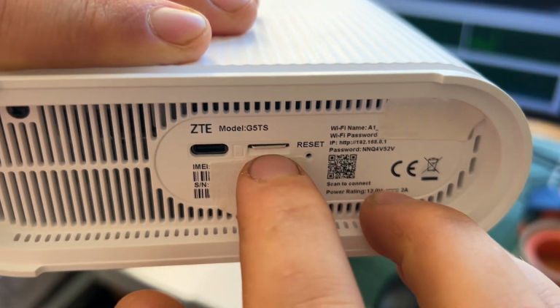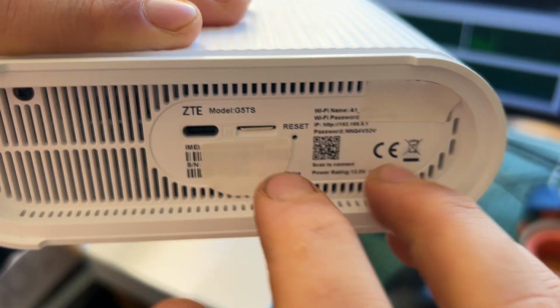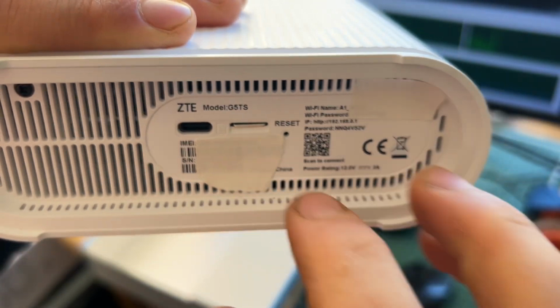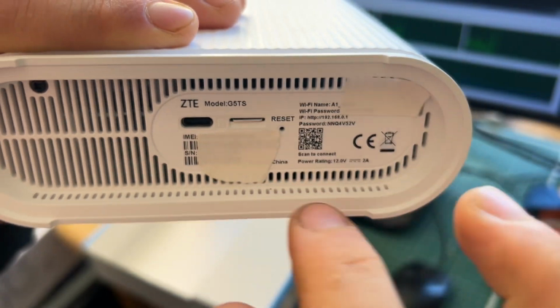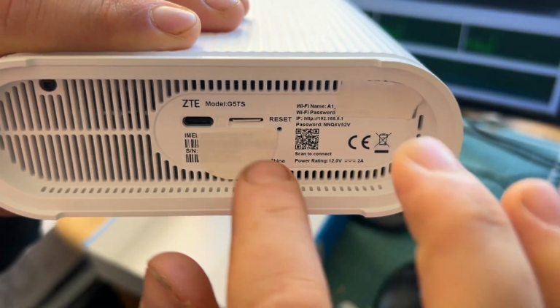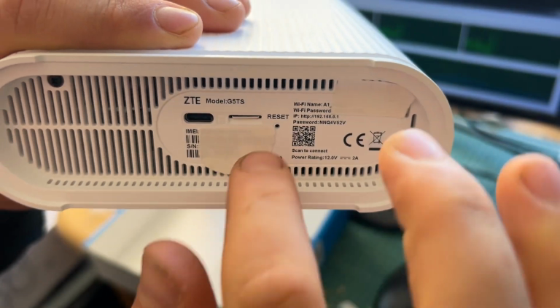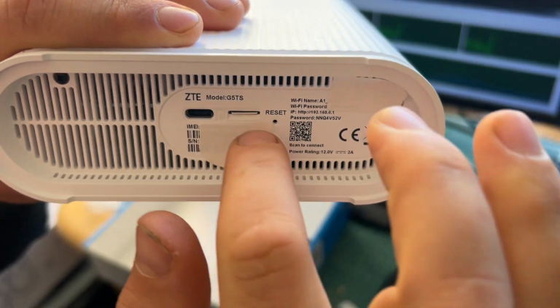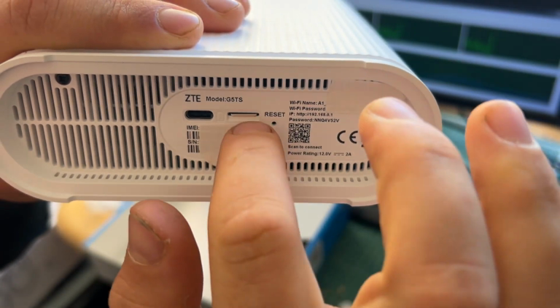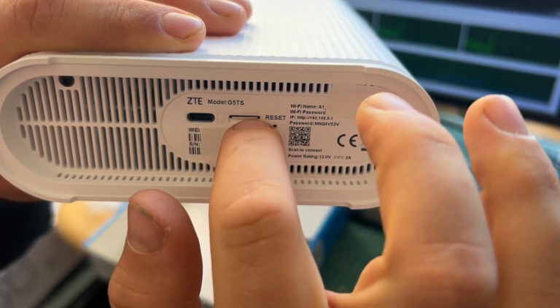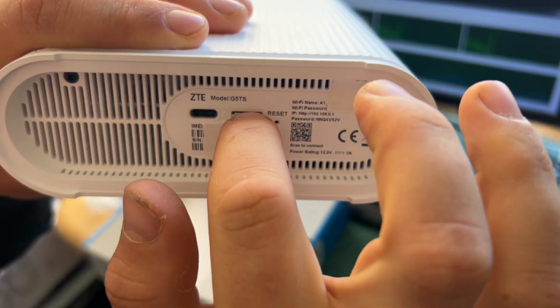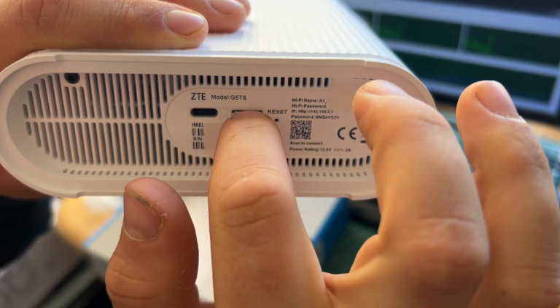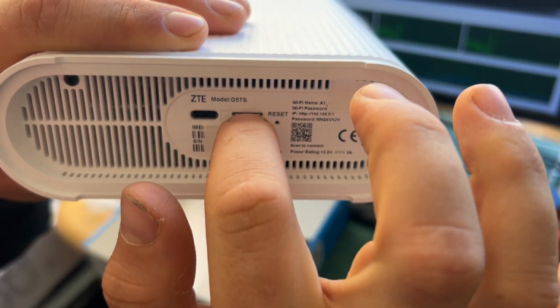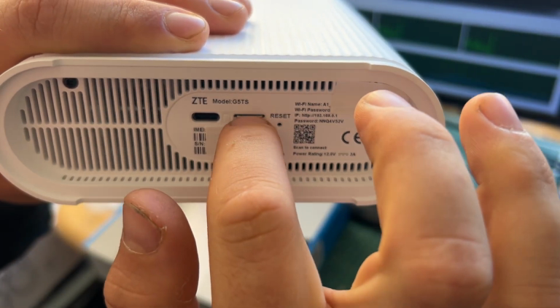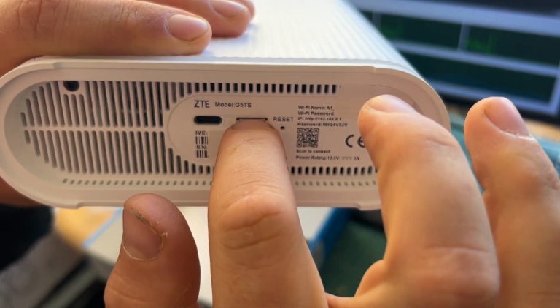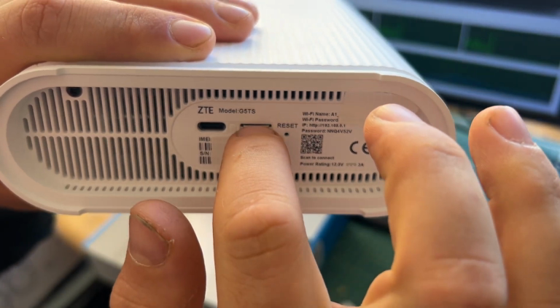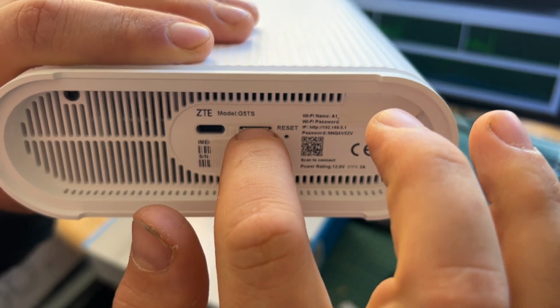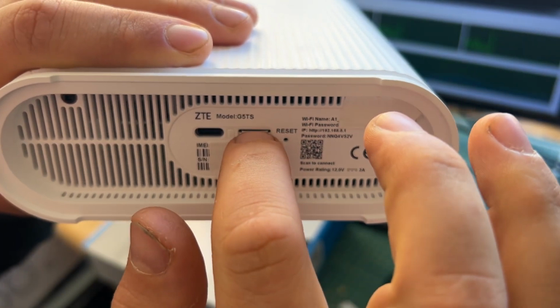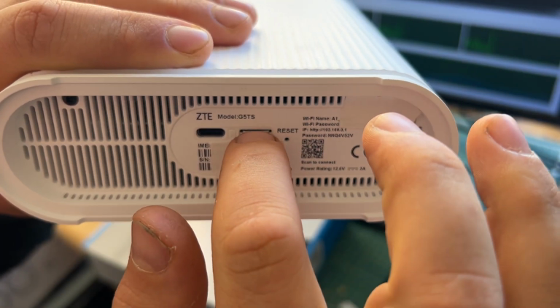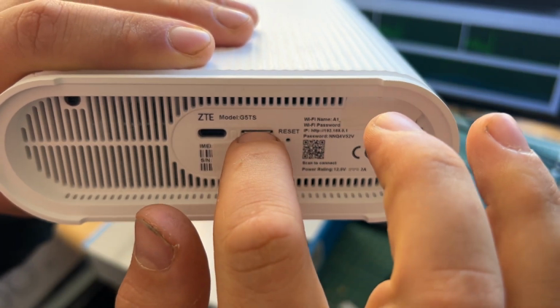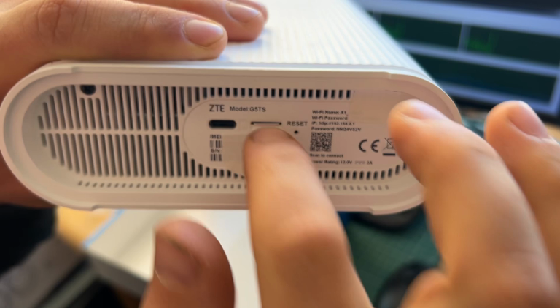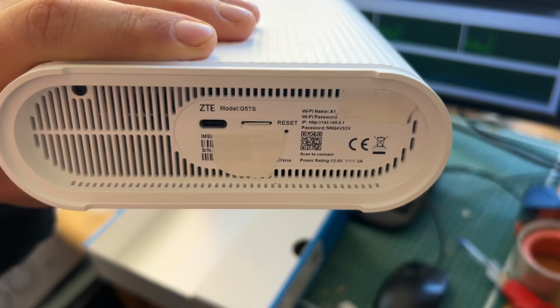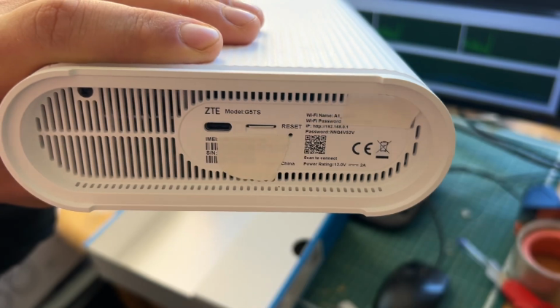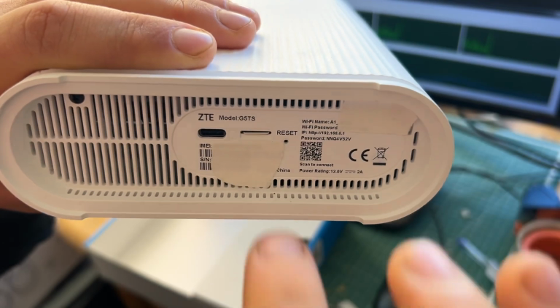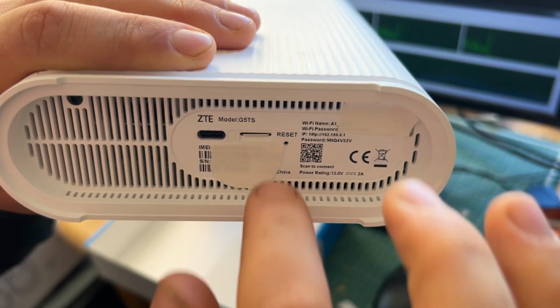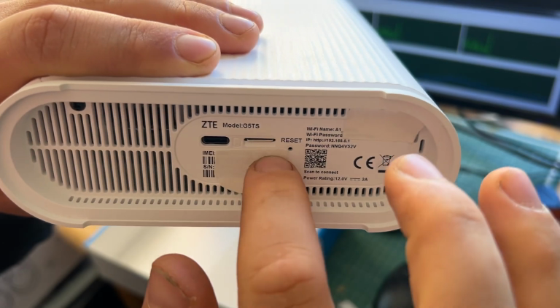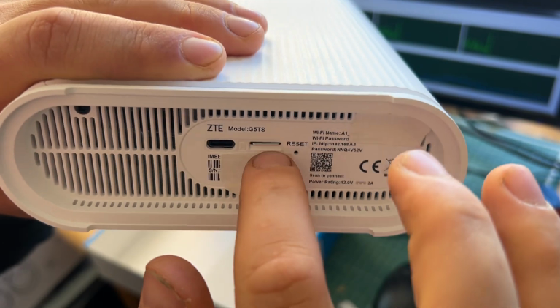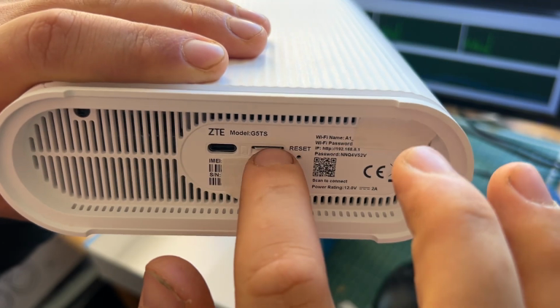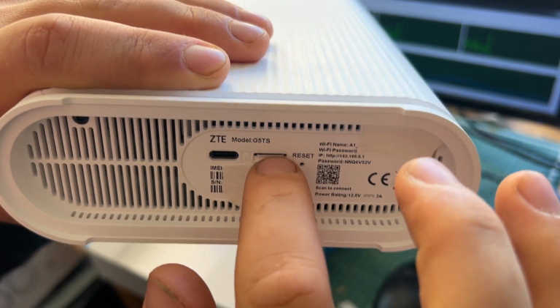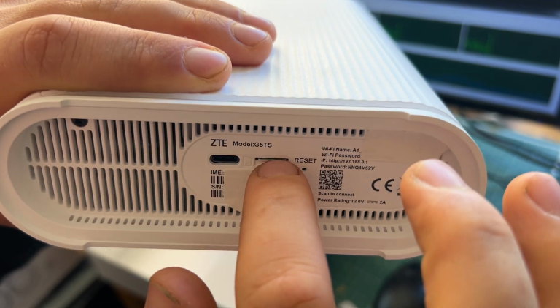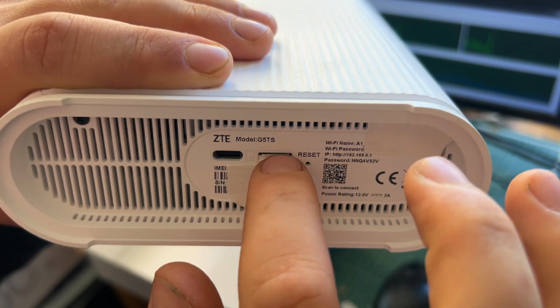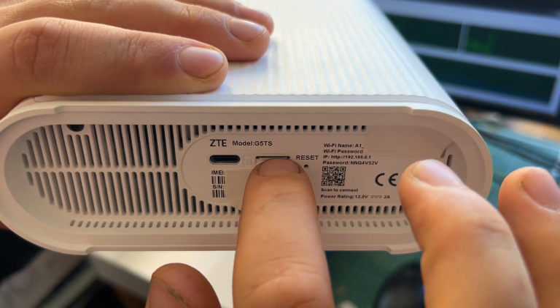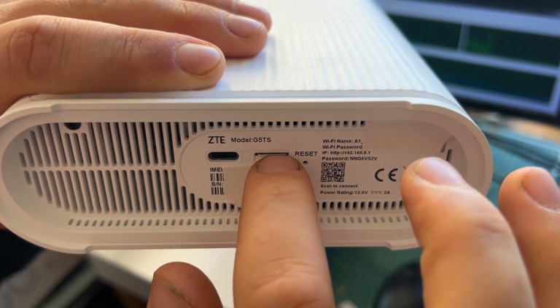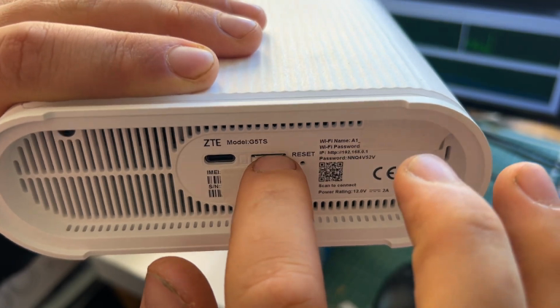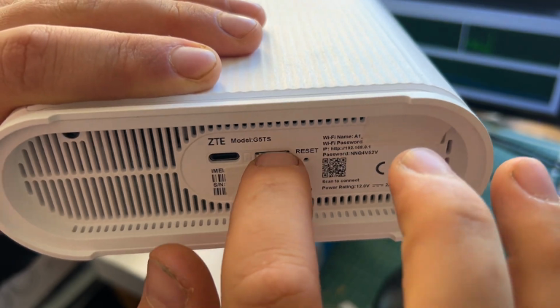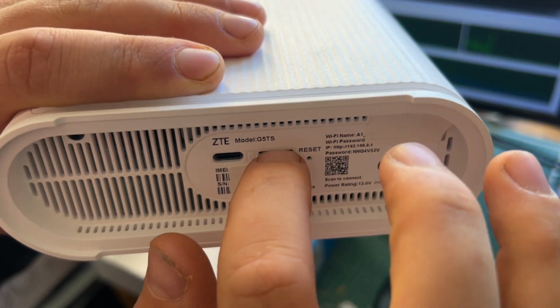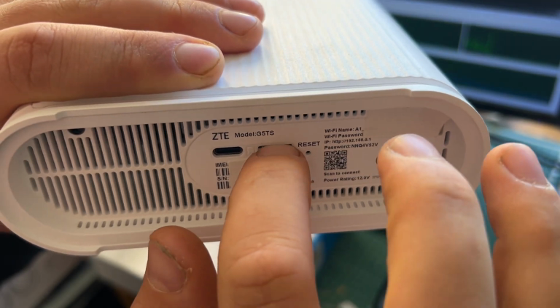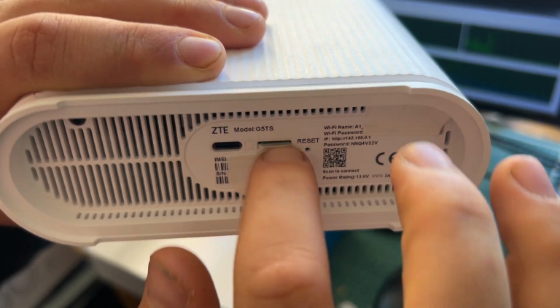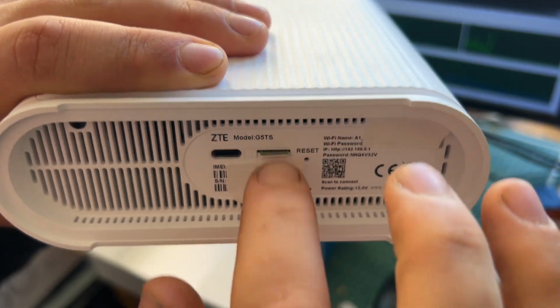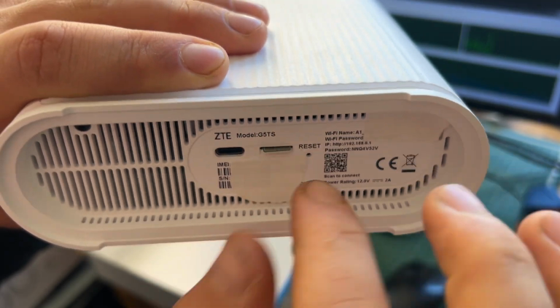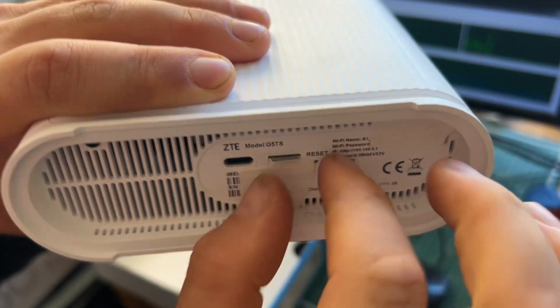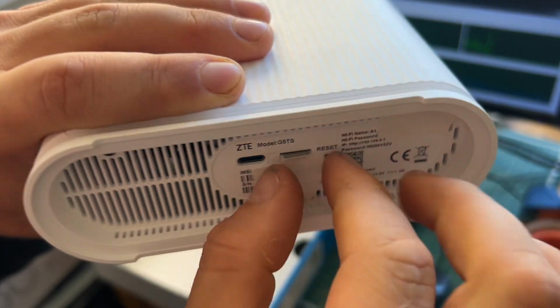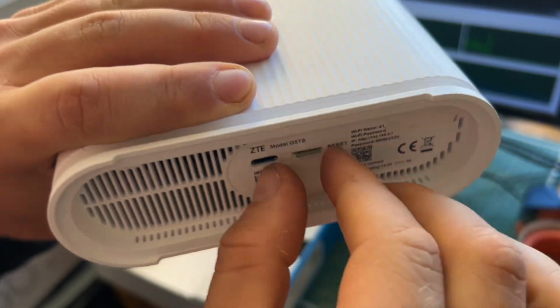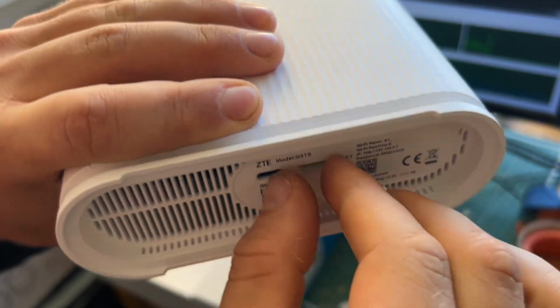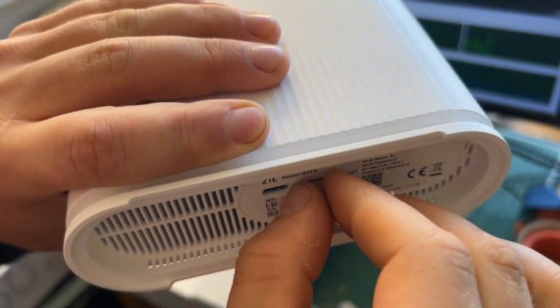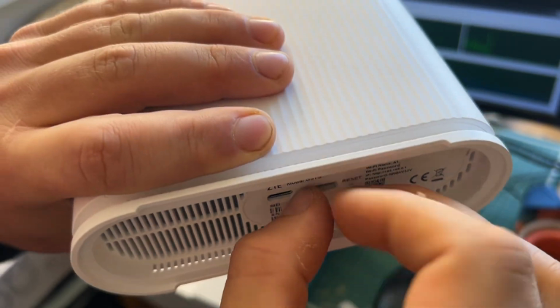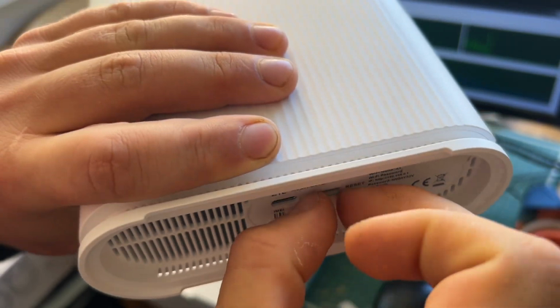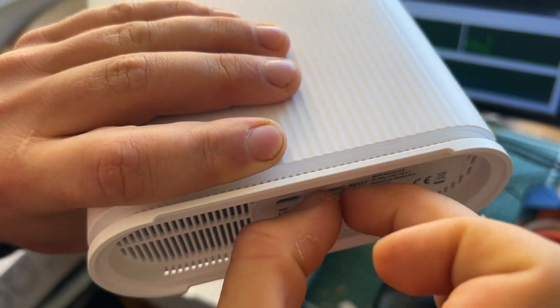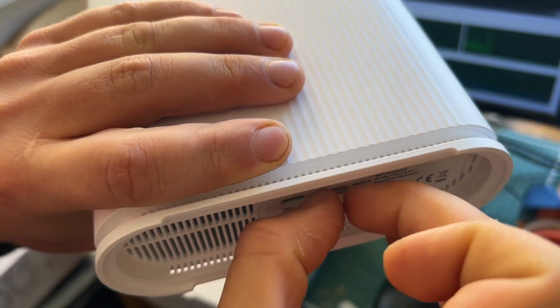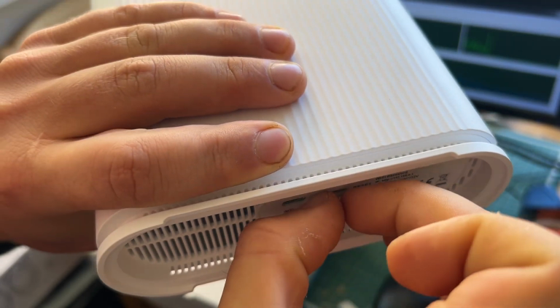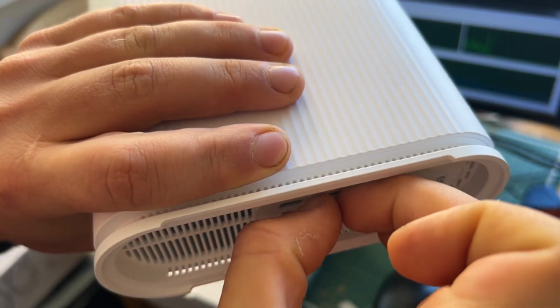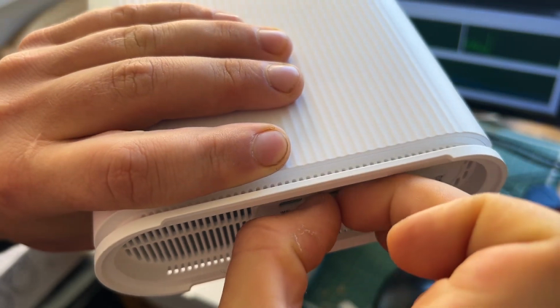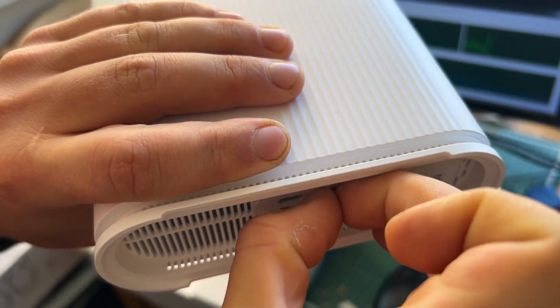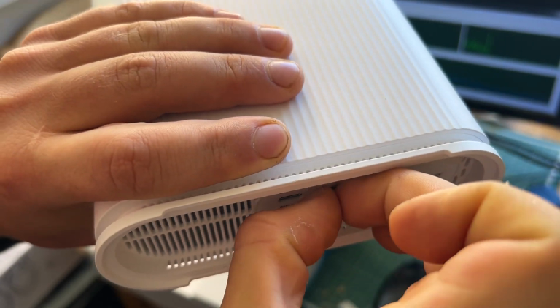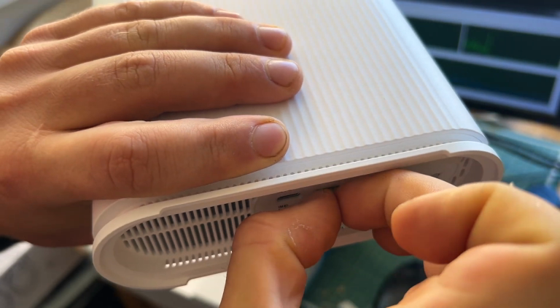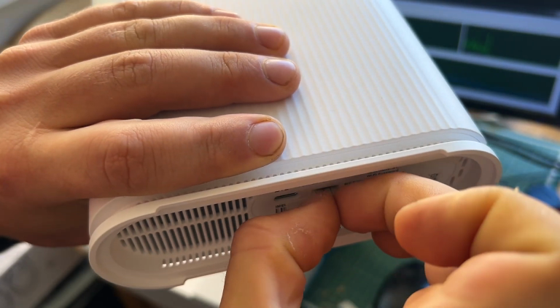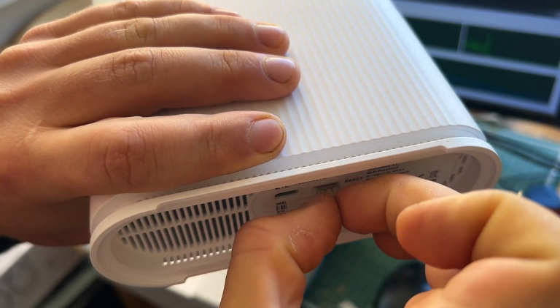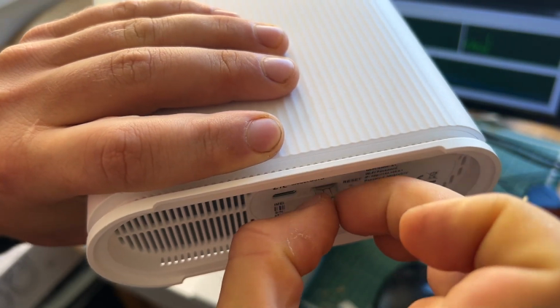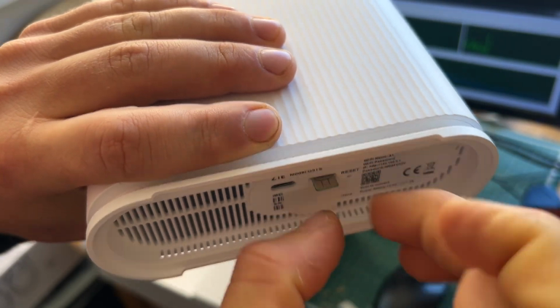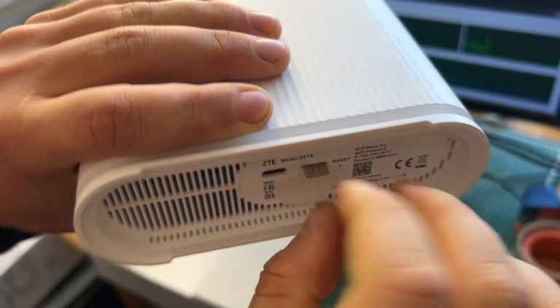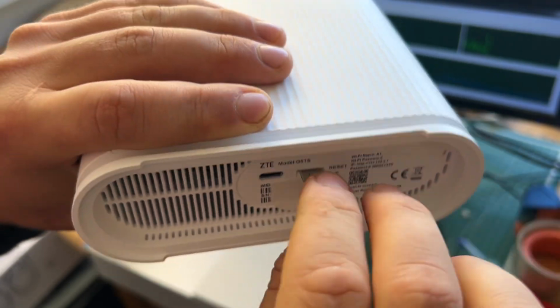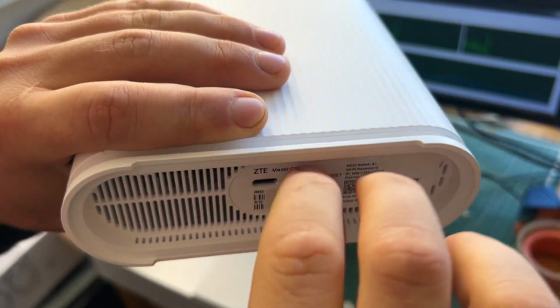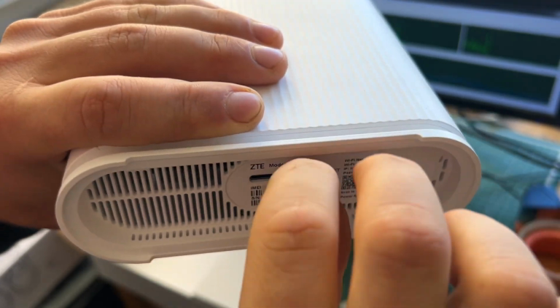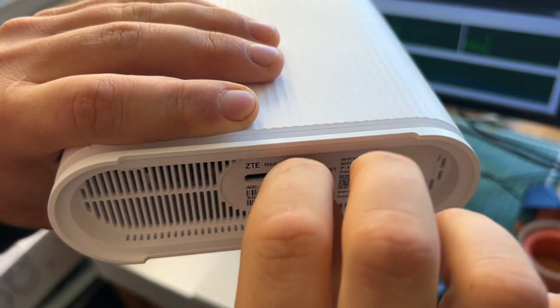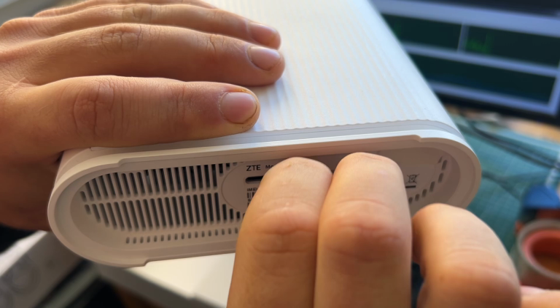And to remove it, if you want to remove it, press in to remove. That easy.